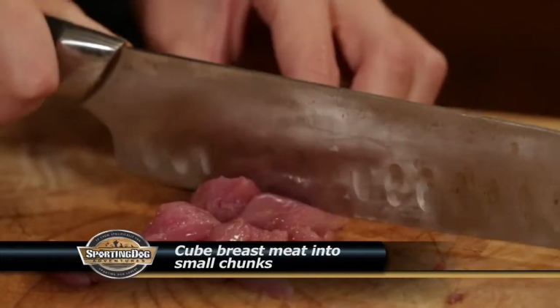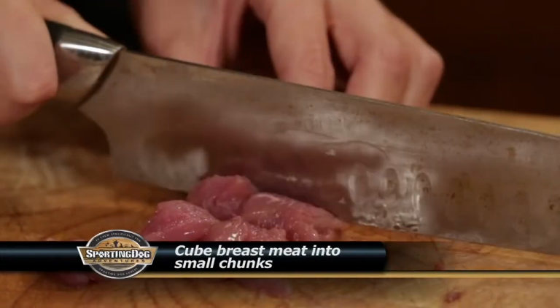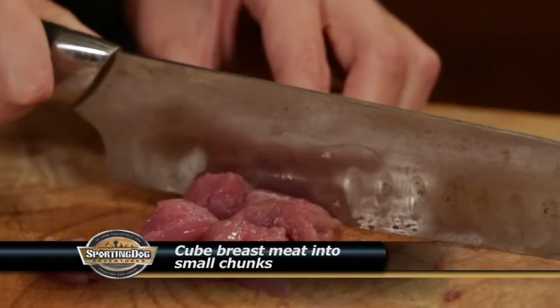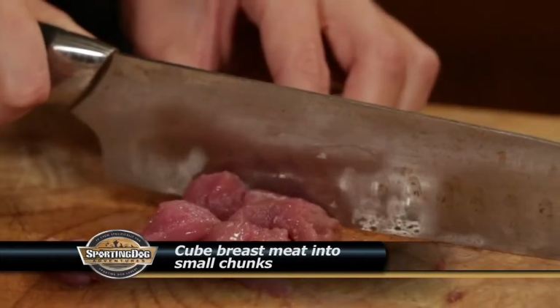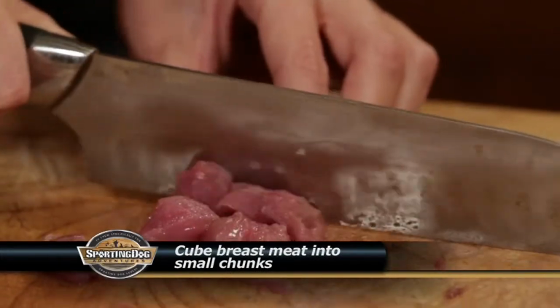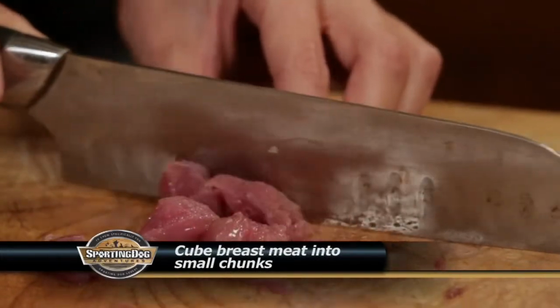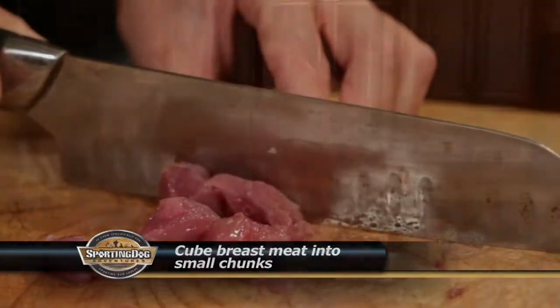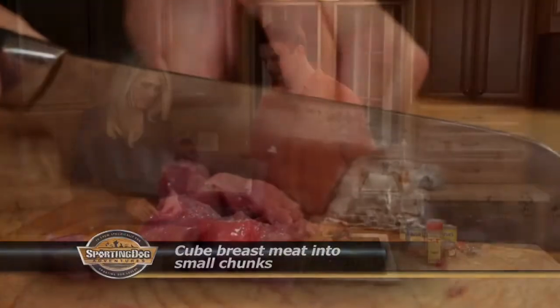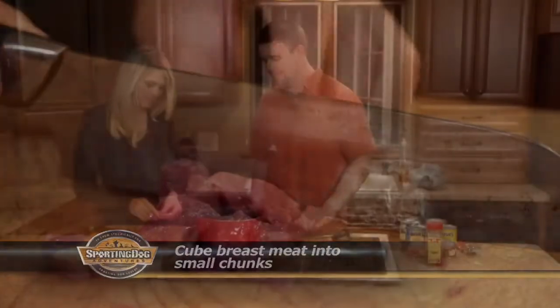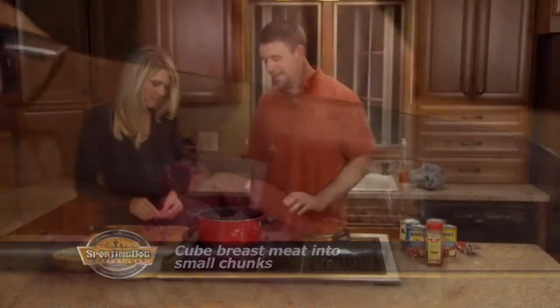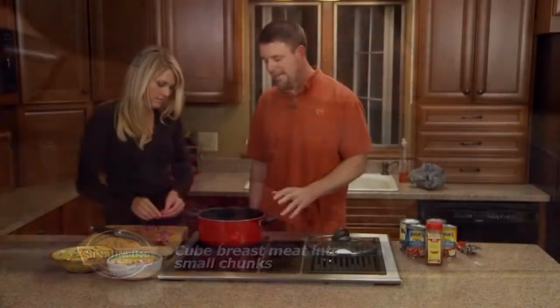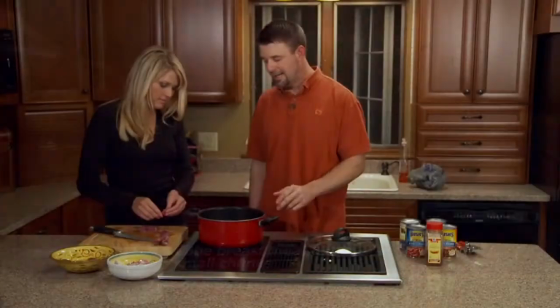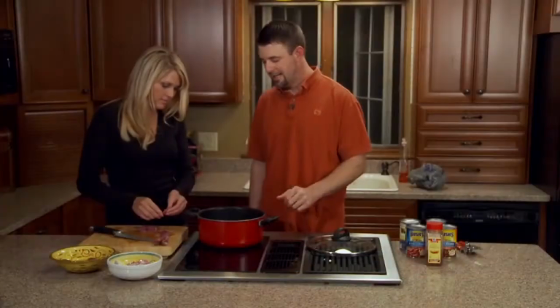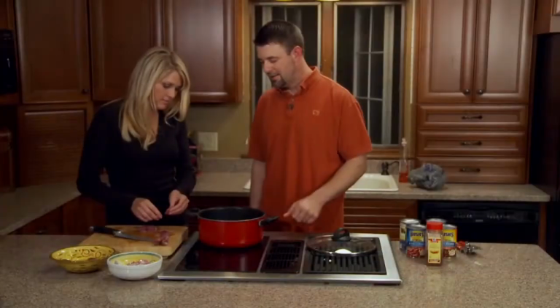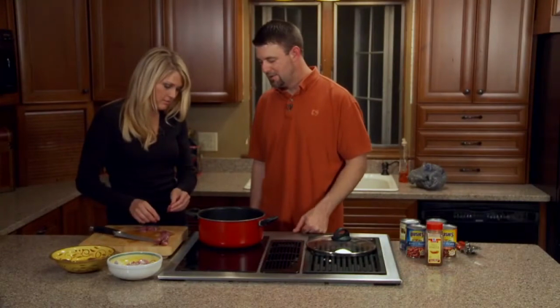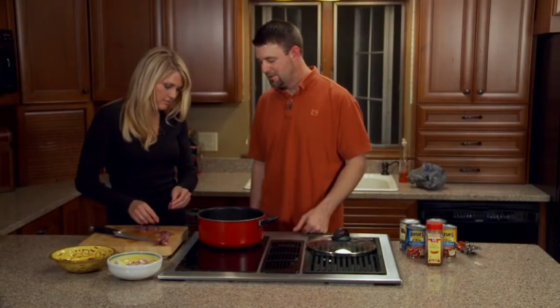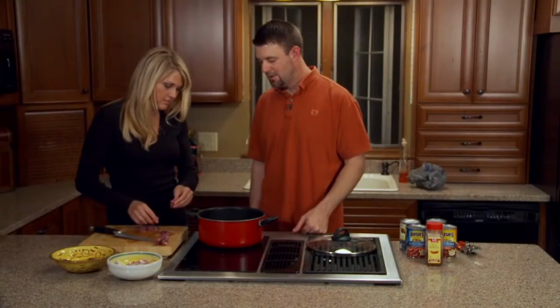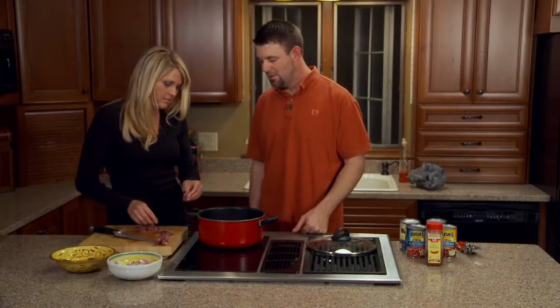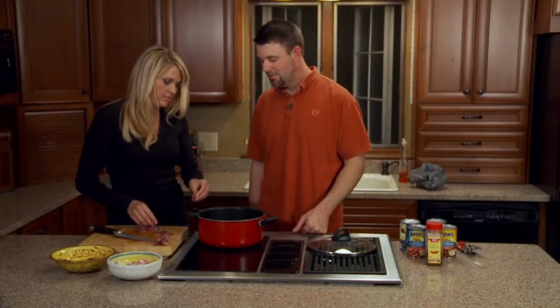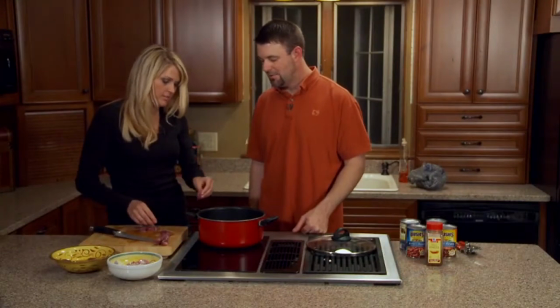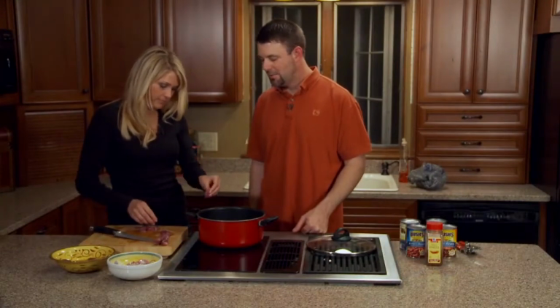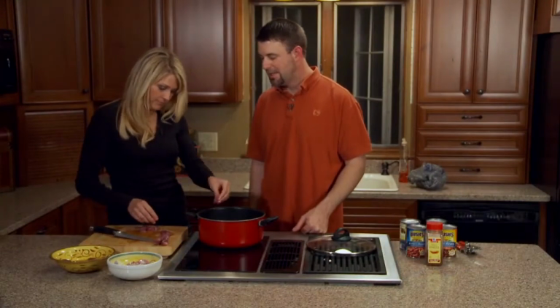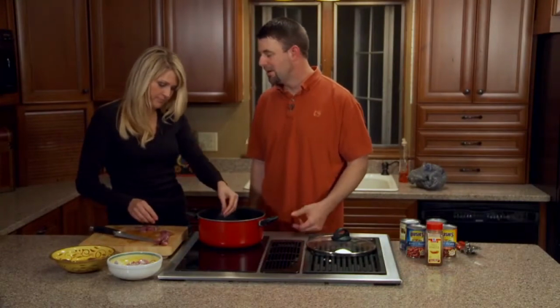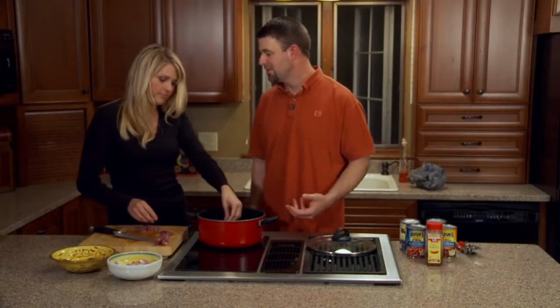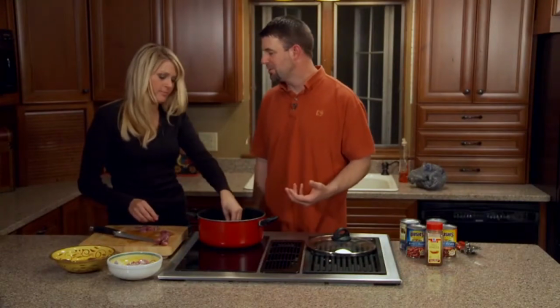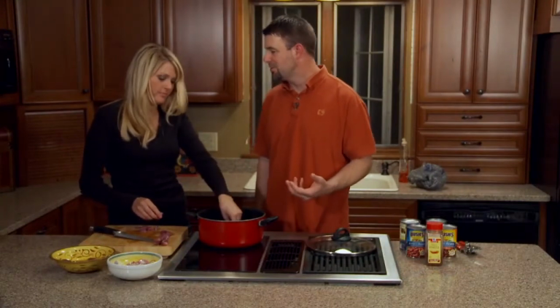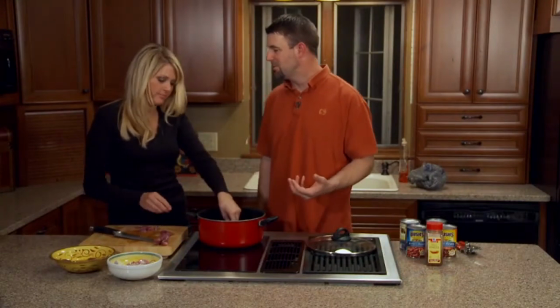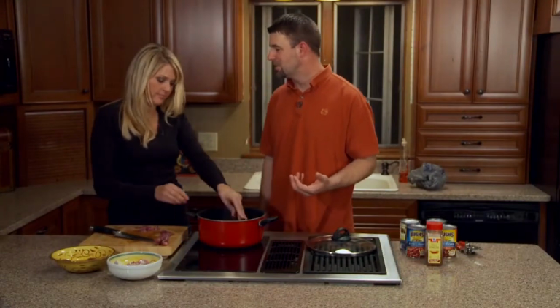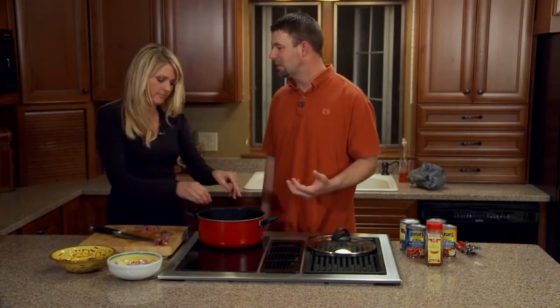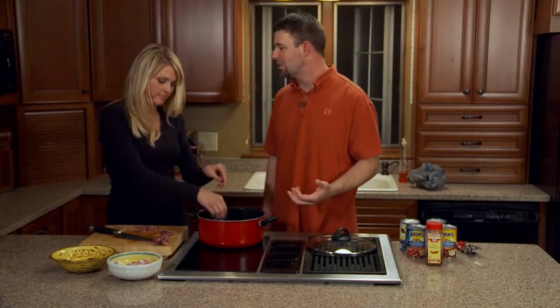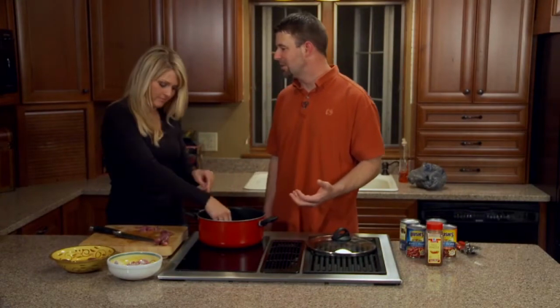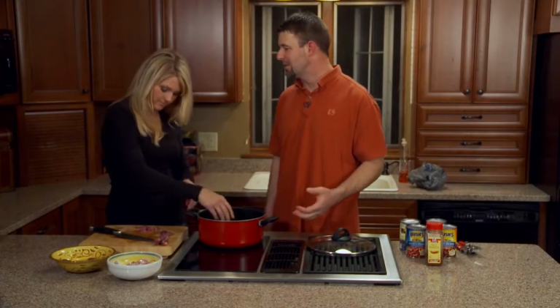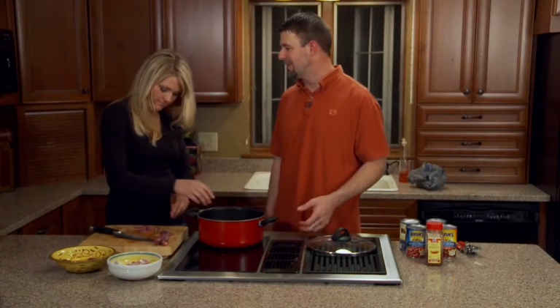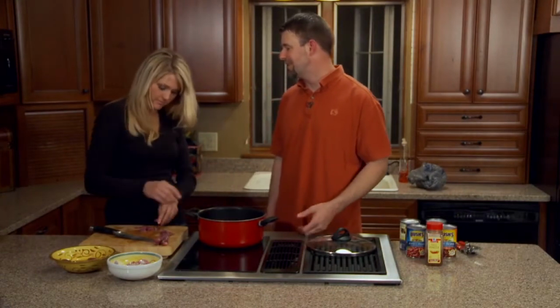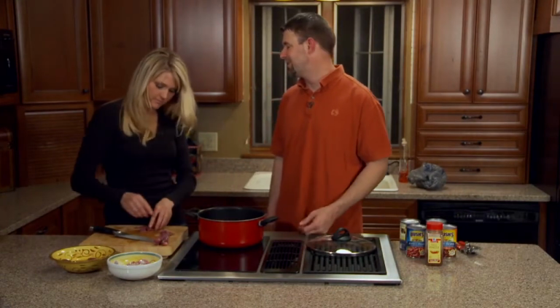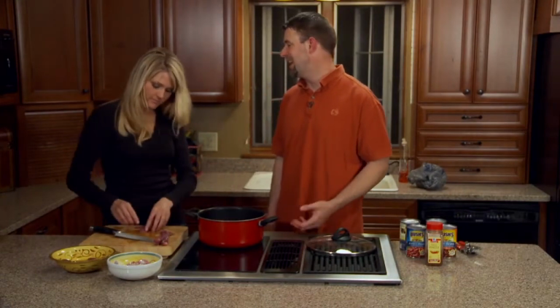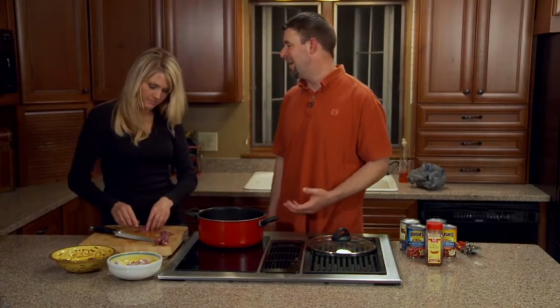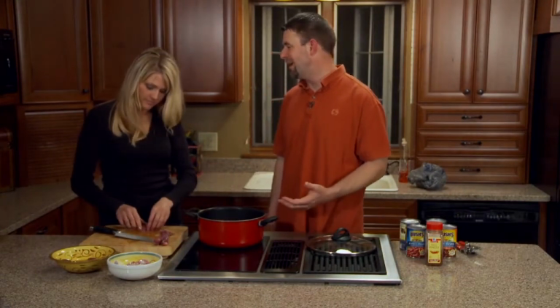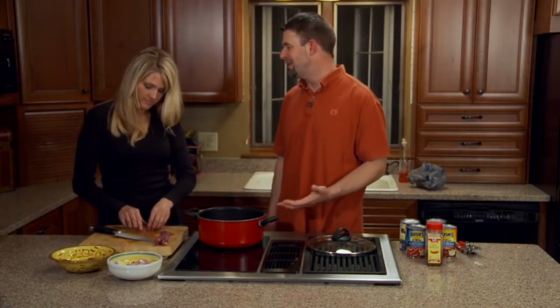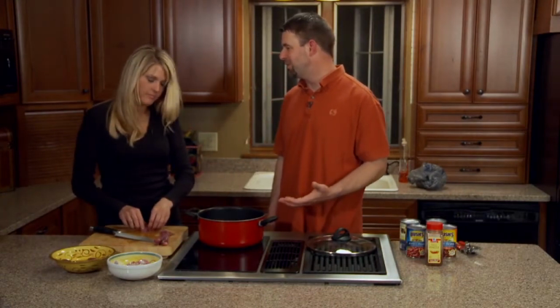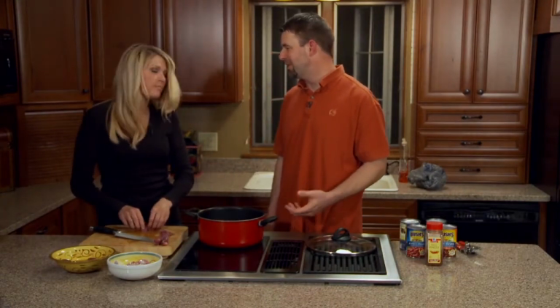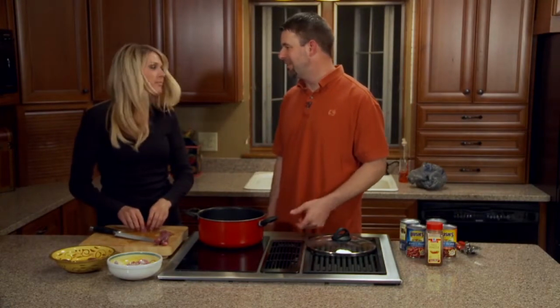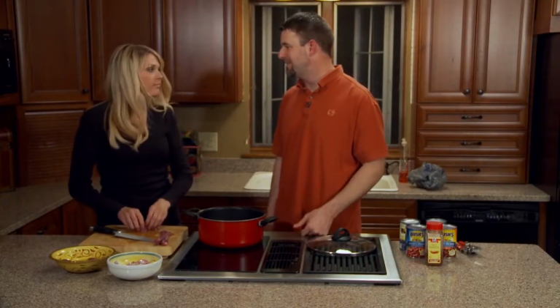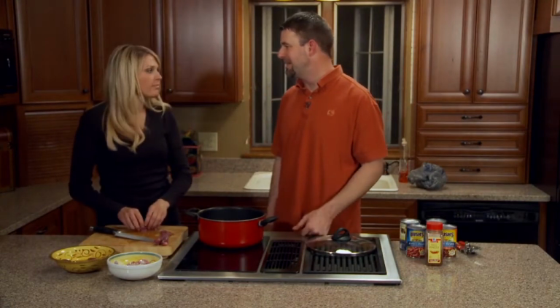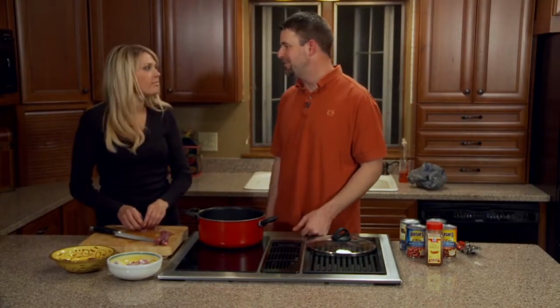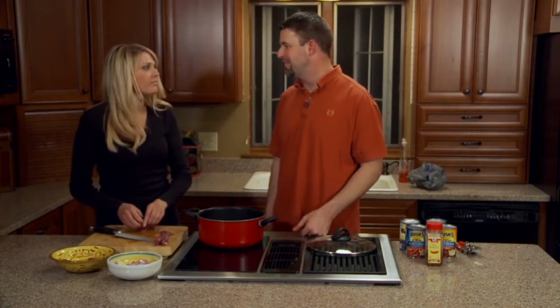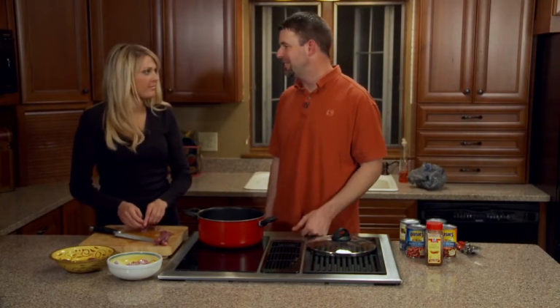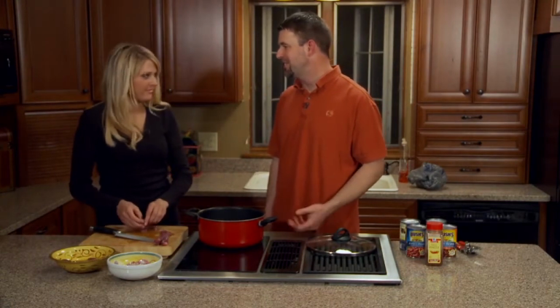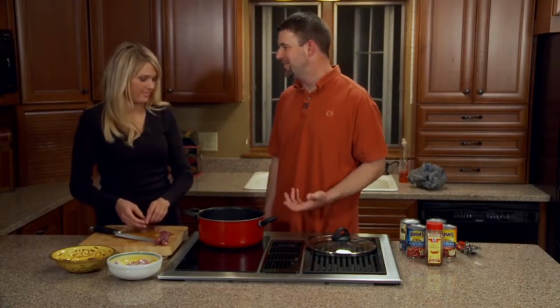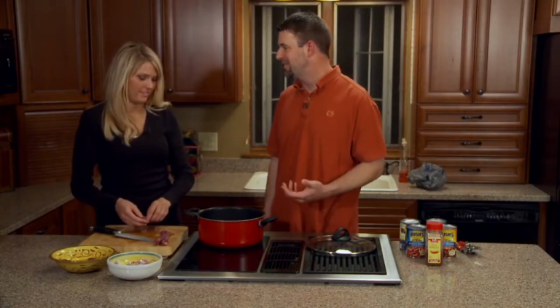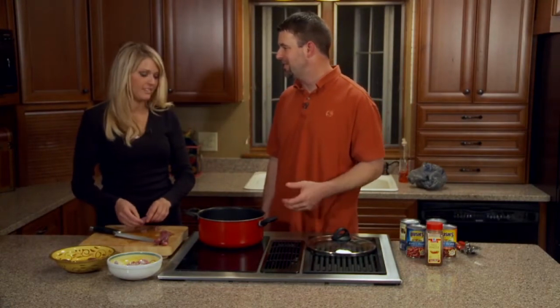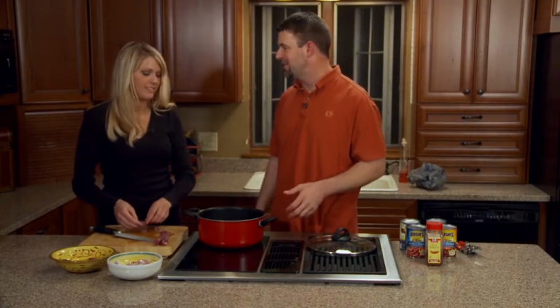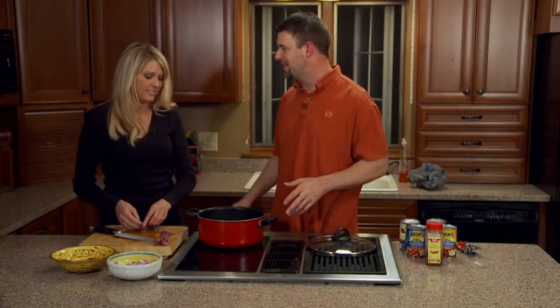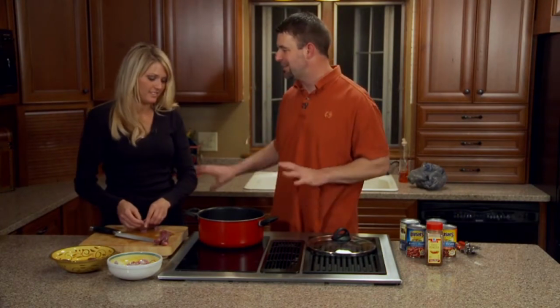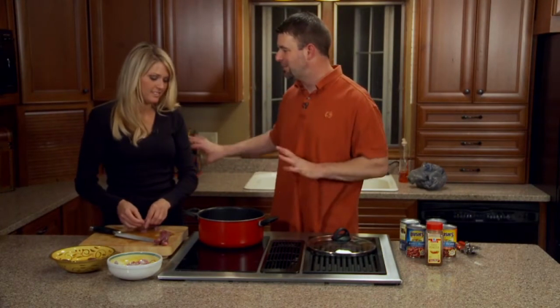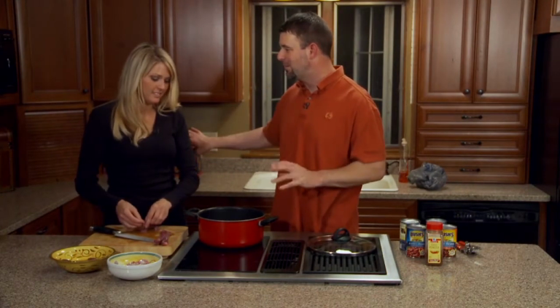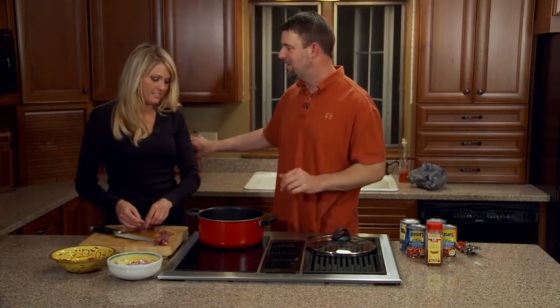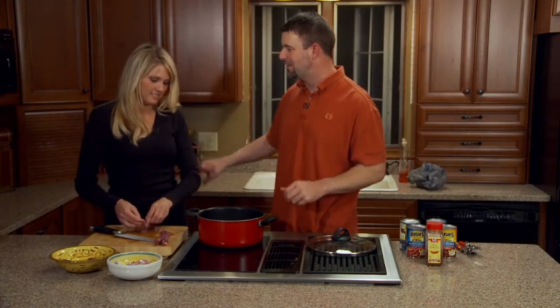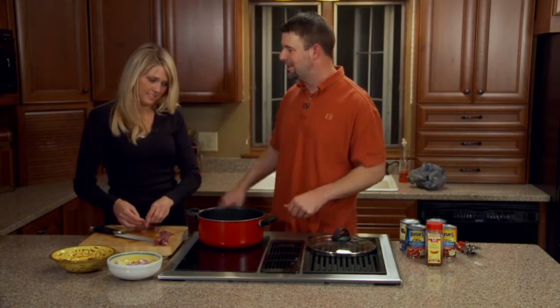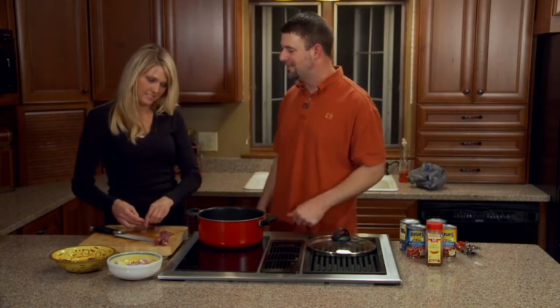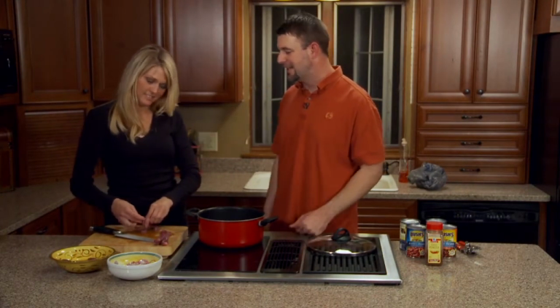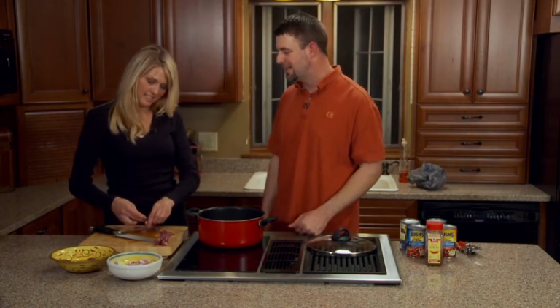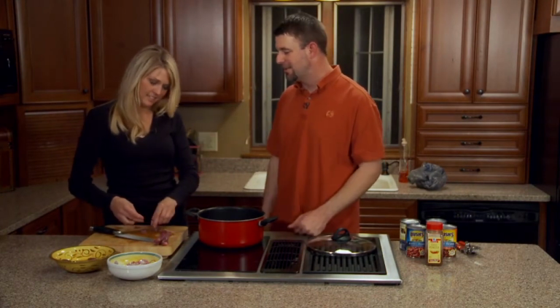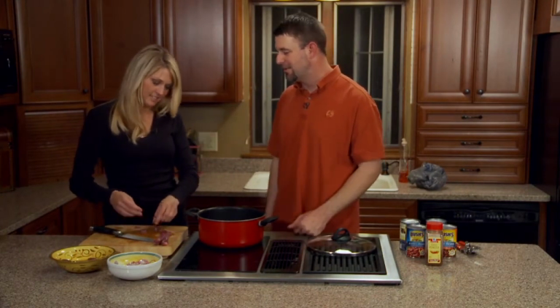We're going to cook this in a pot on a stove. We can also do a slow cooker — that's how I usually like to make chili, because you can just kind of throw everything in and let it go.